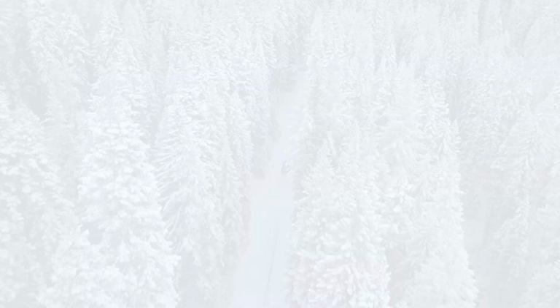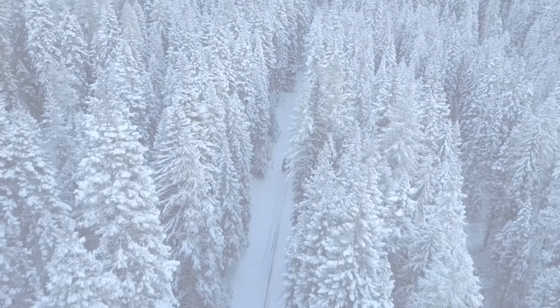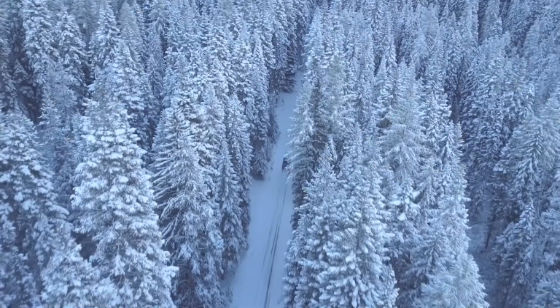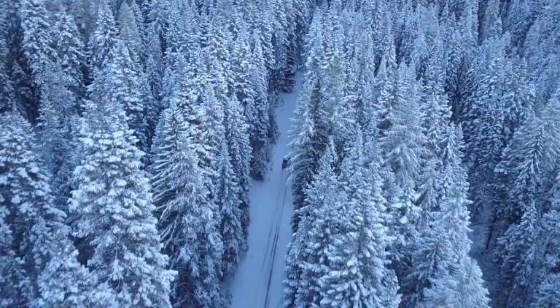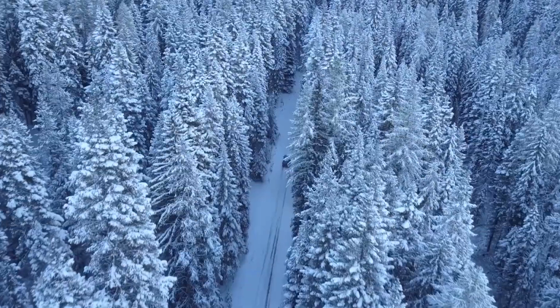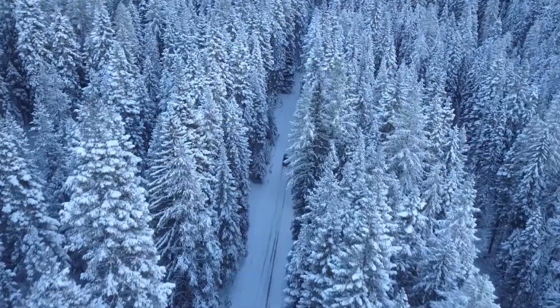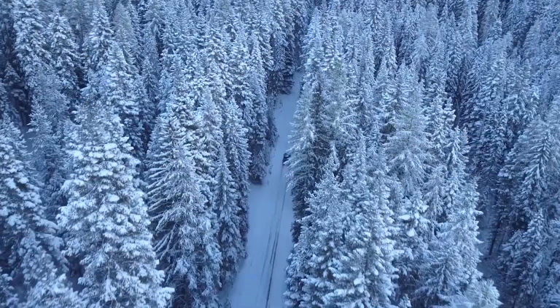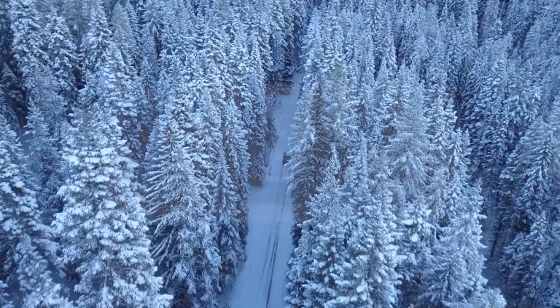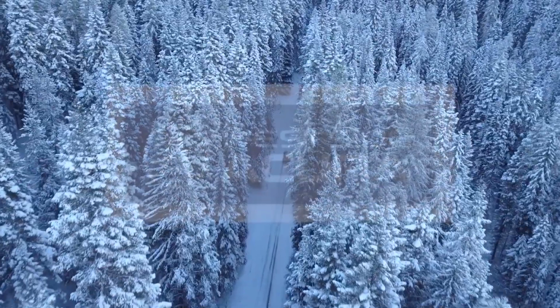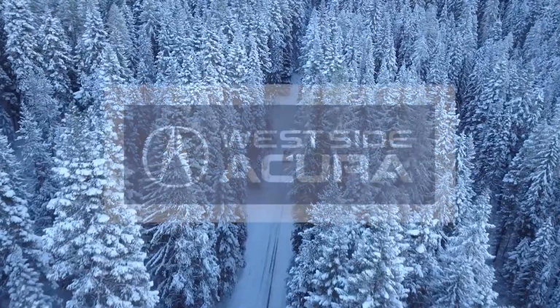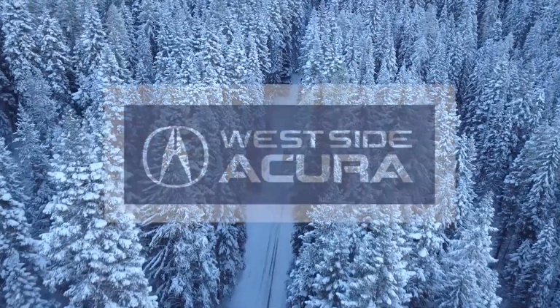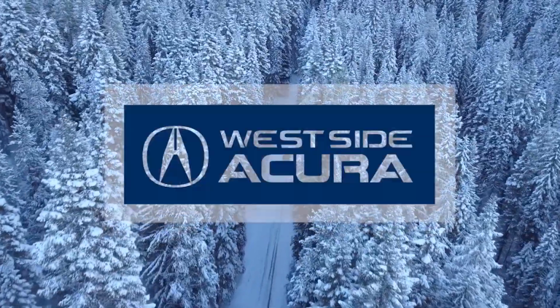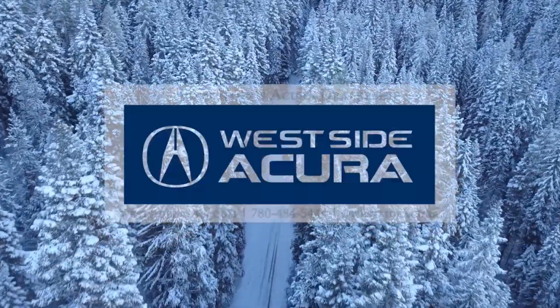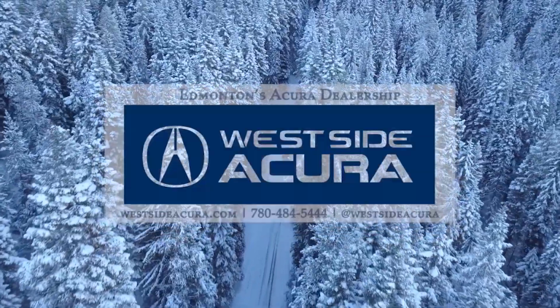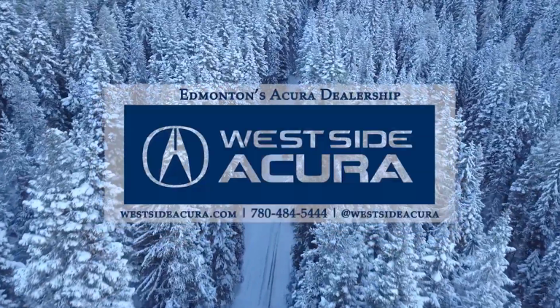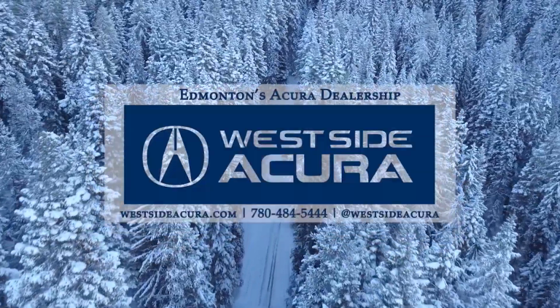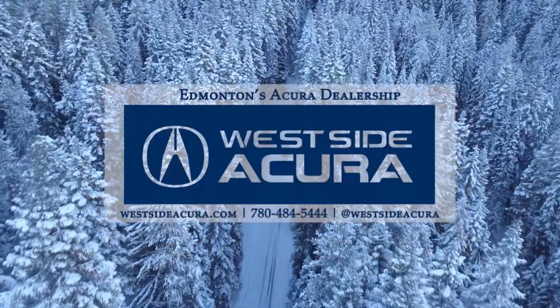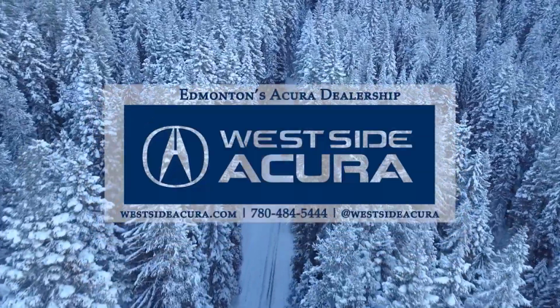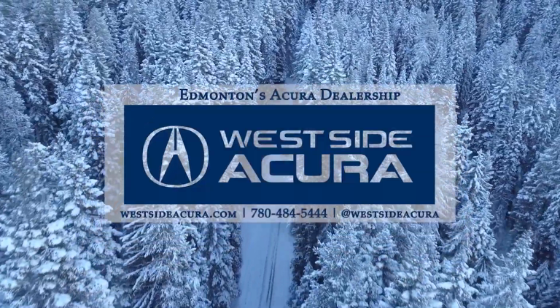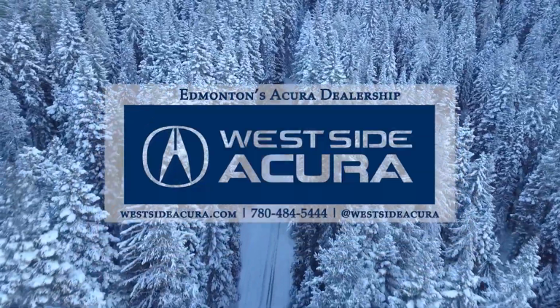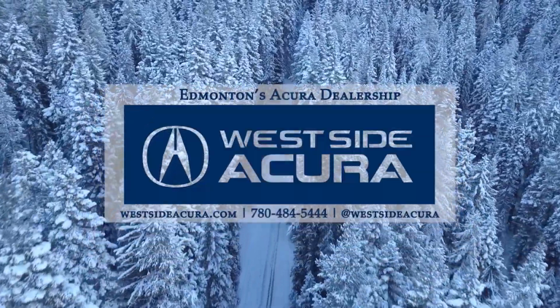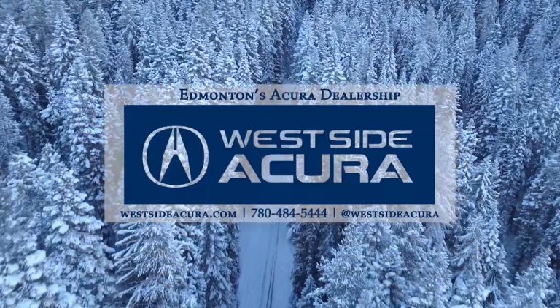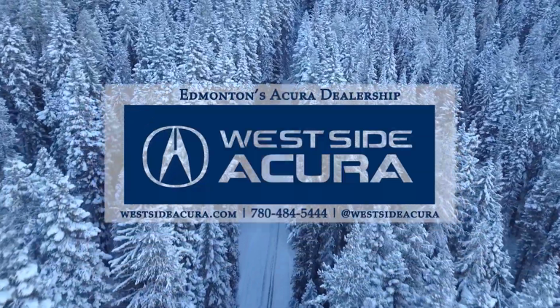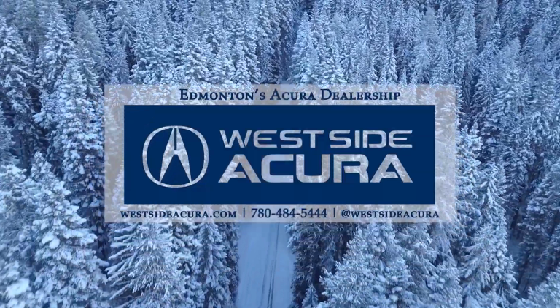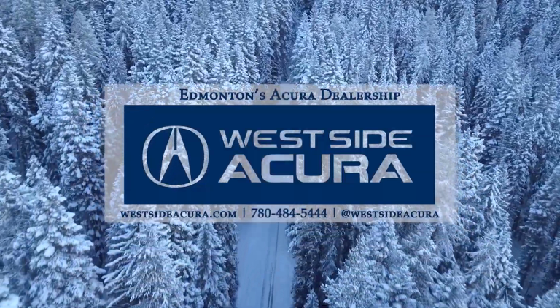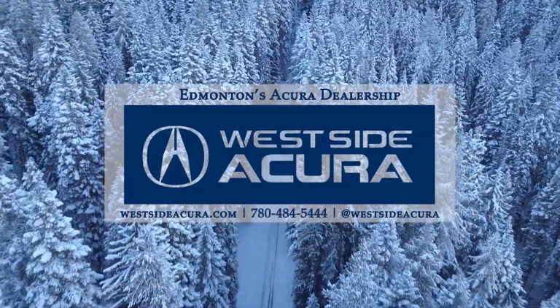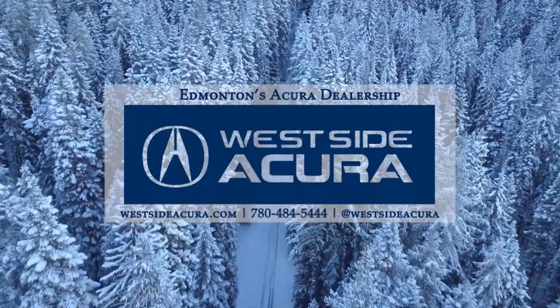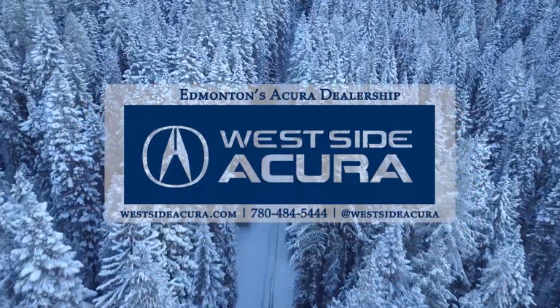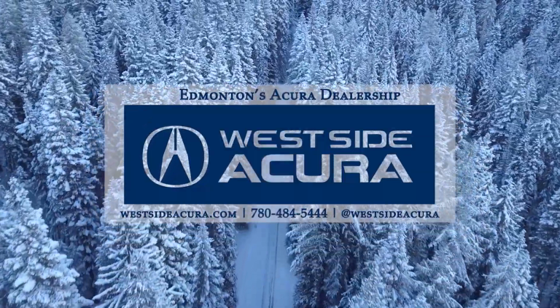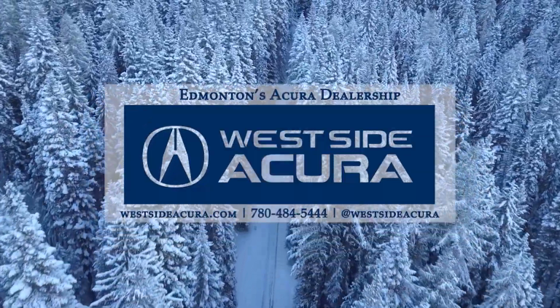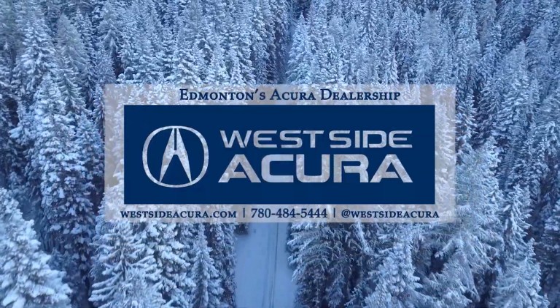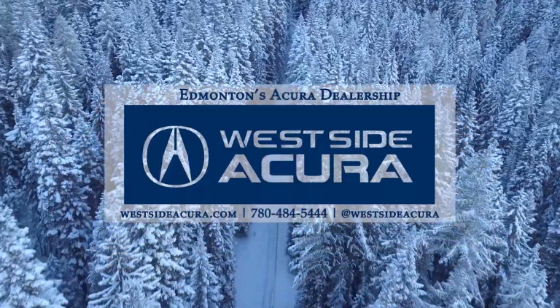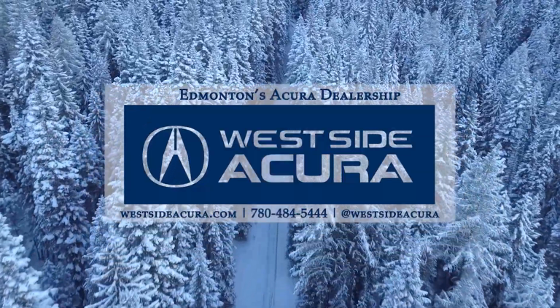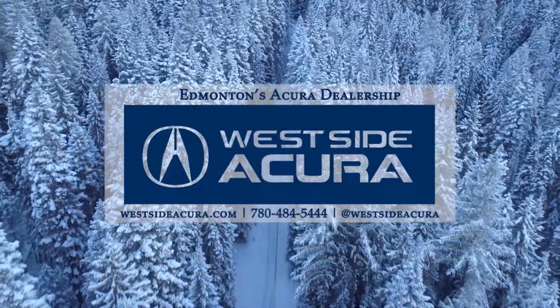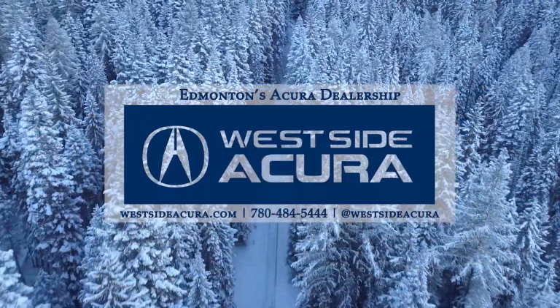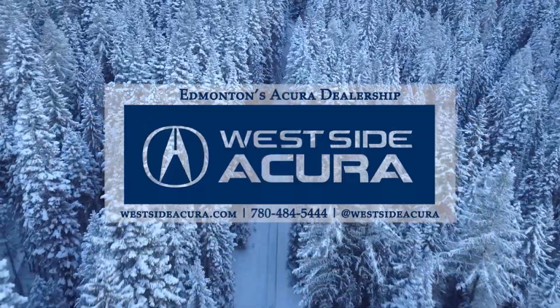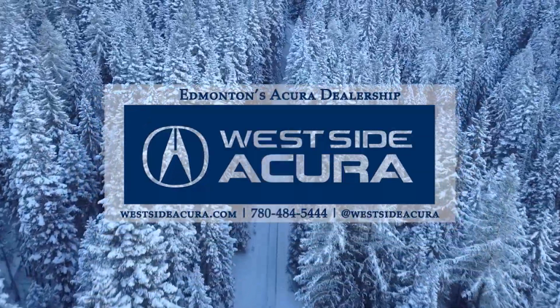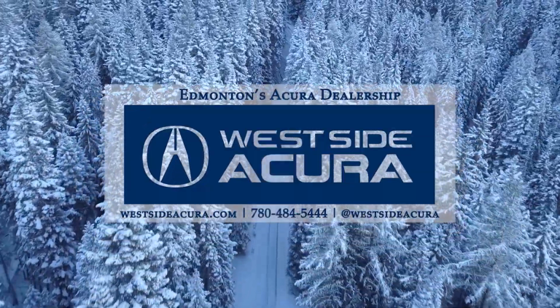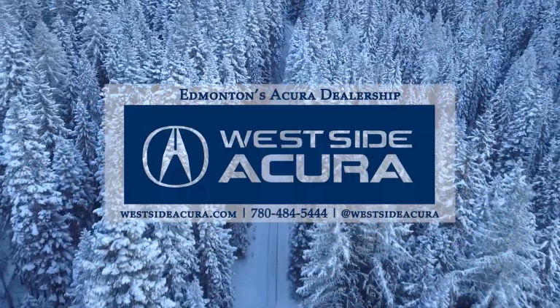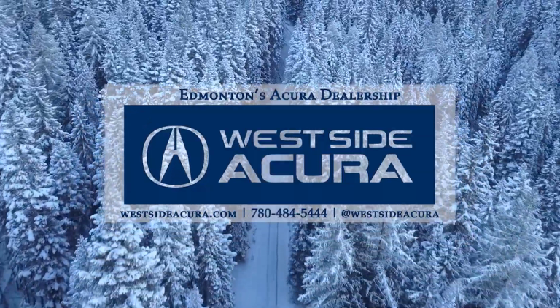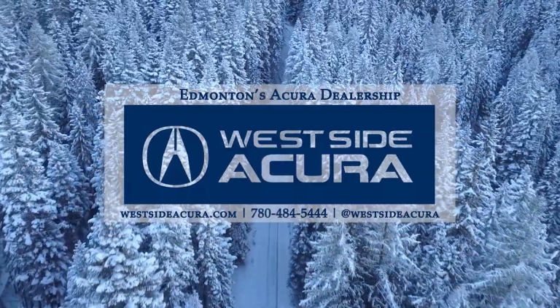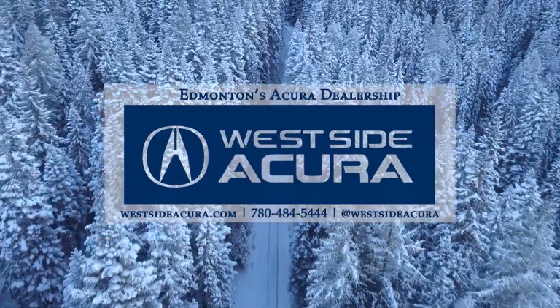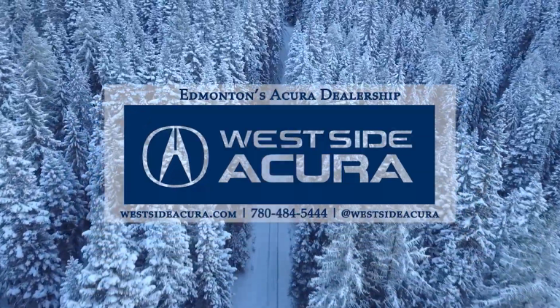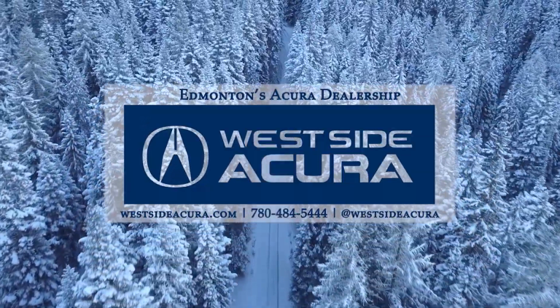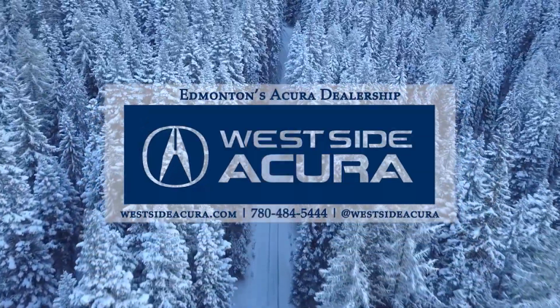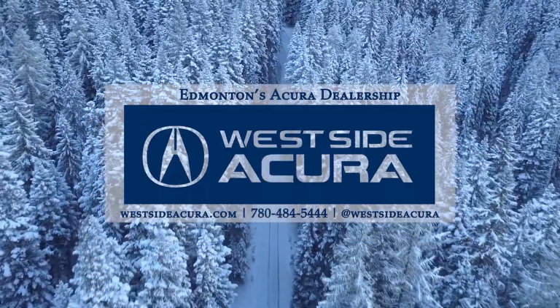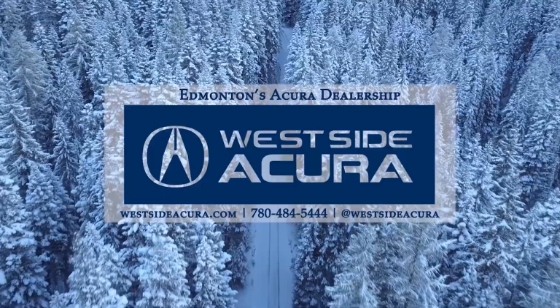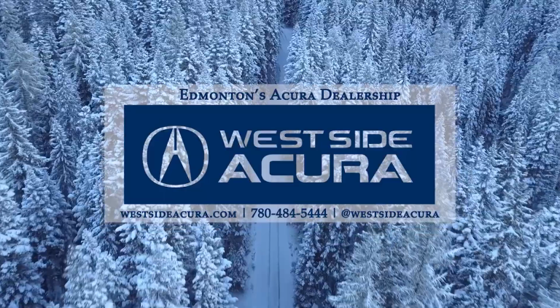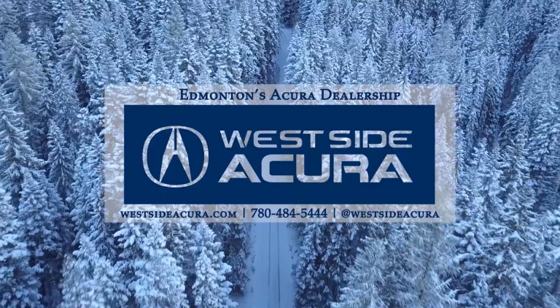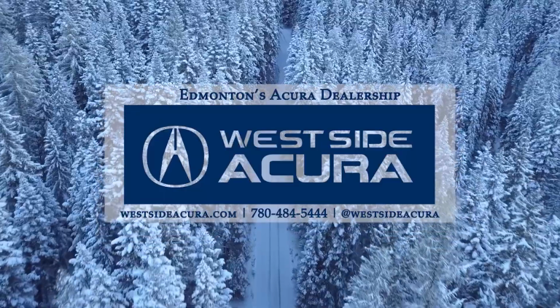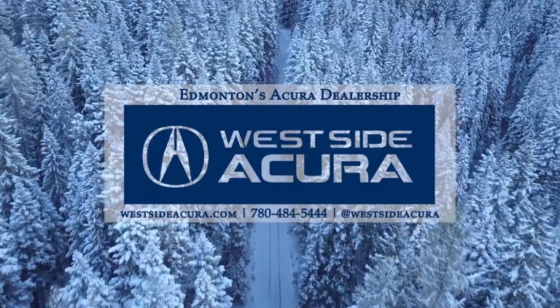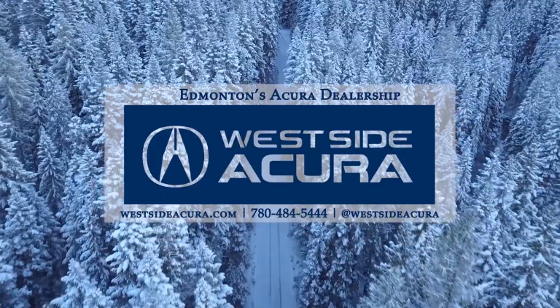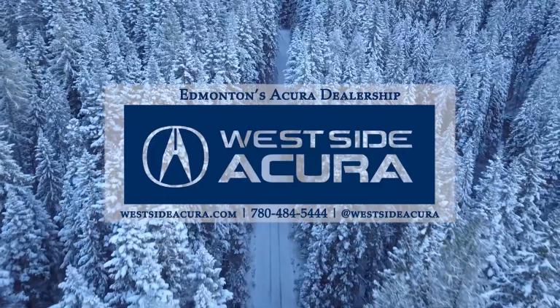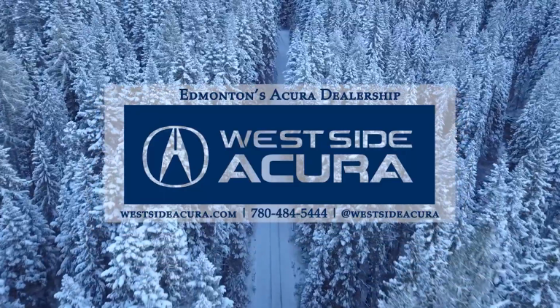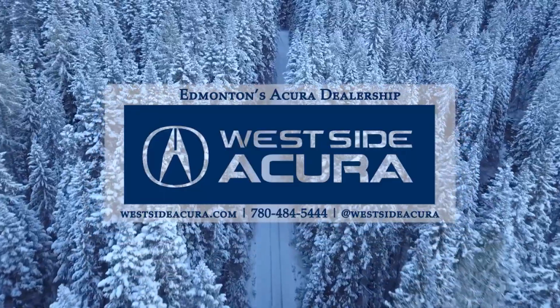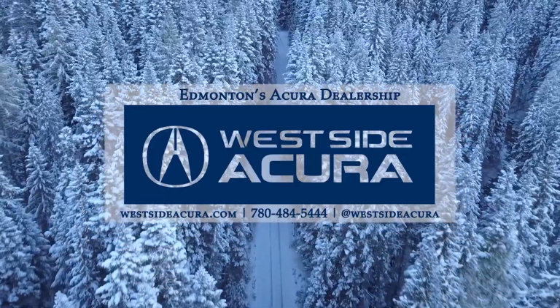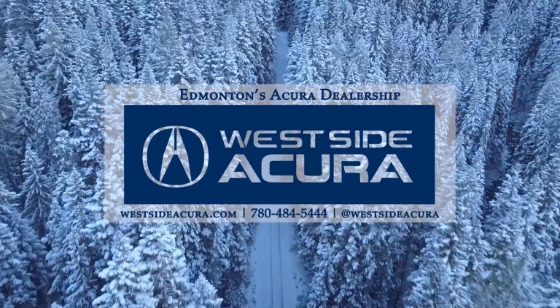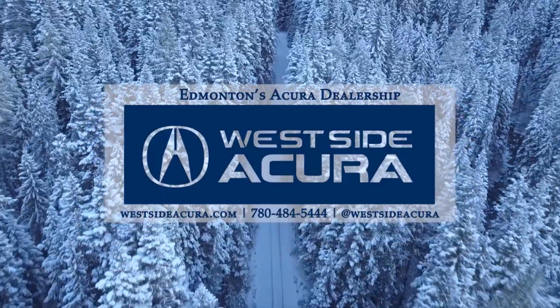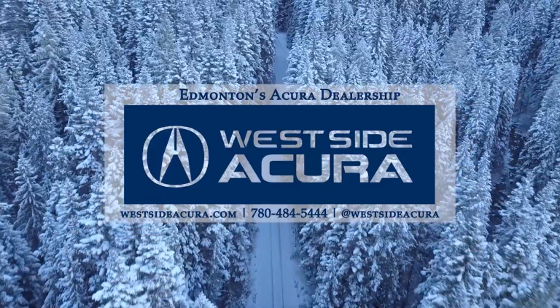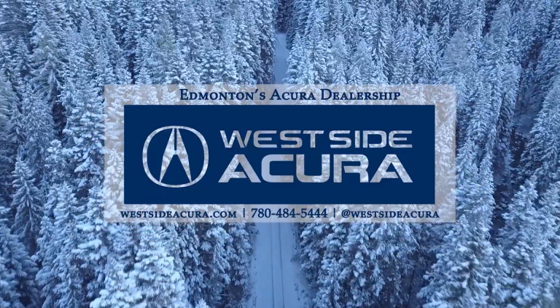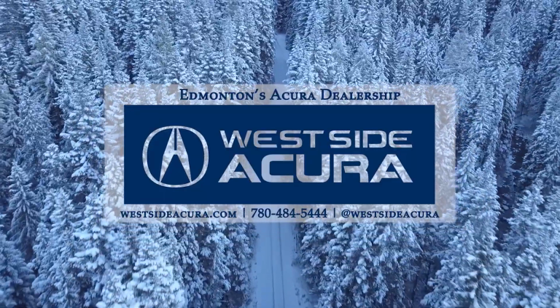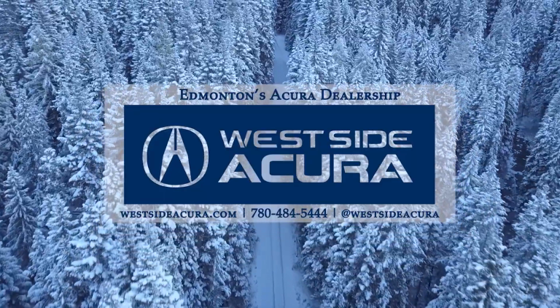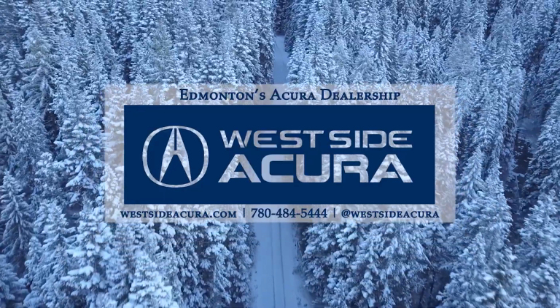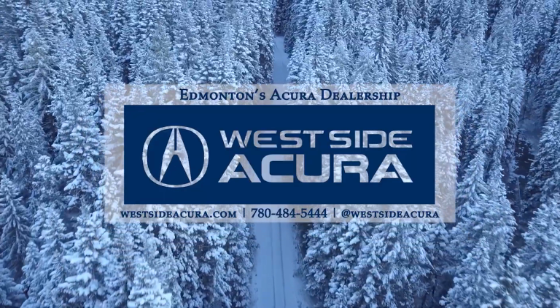Ready for a test drive? Come stop by the dealership, give us a call, or check out our website at westsideacura.com.